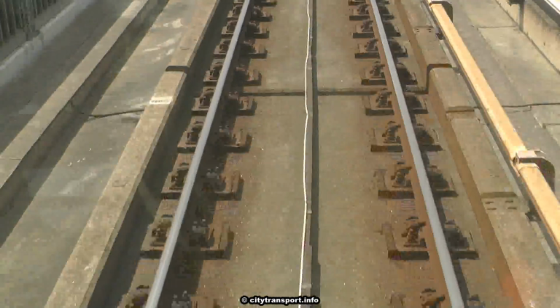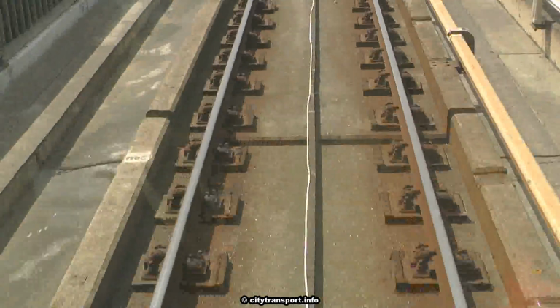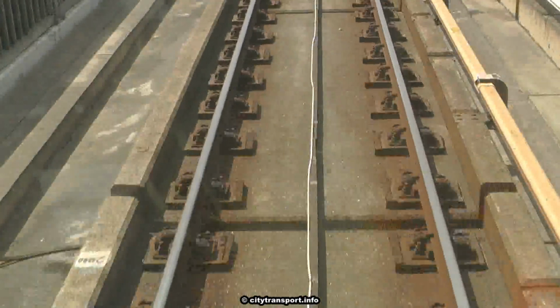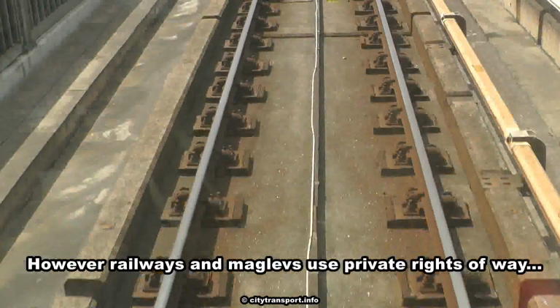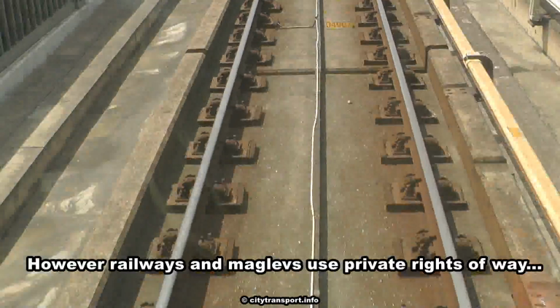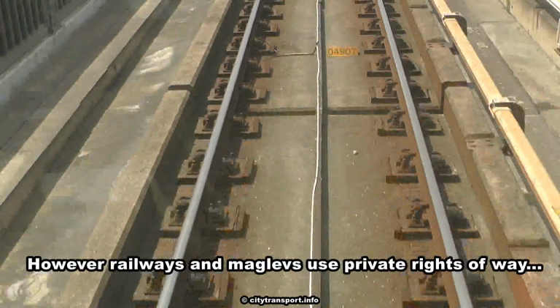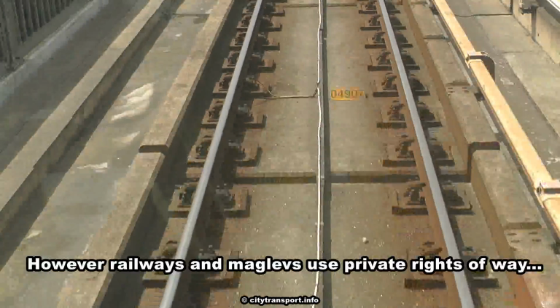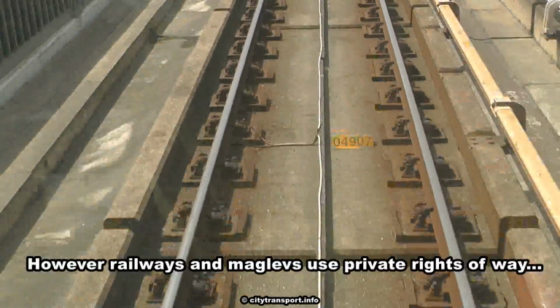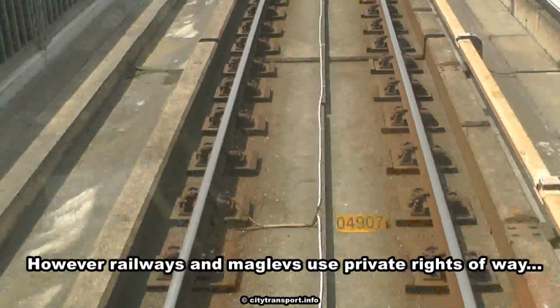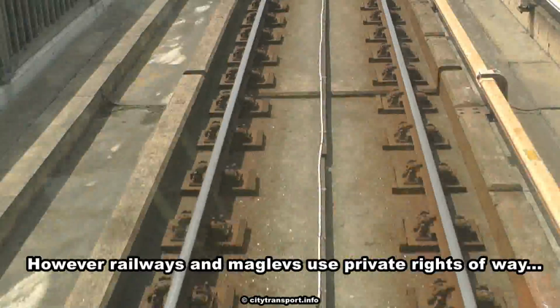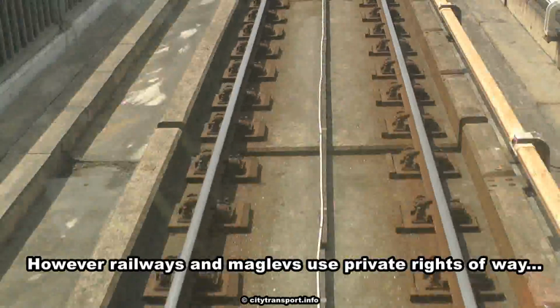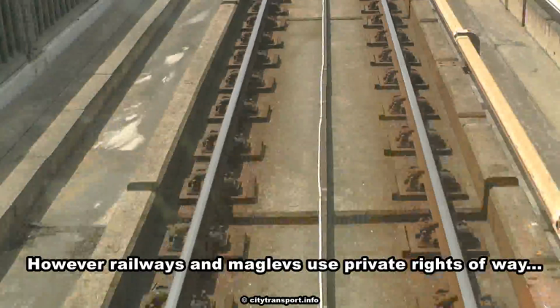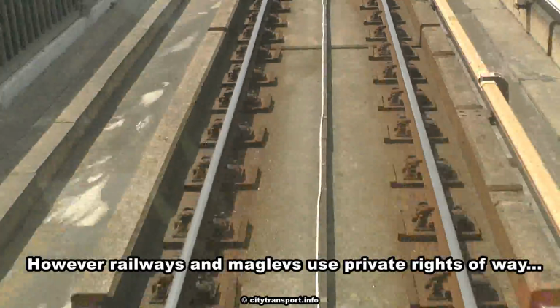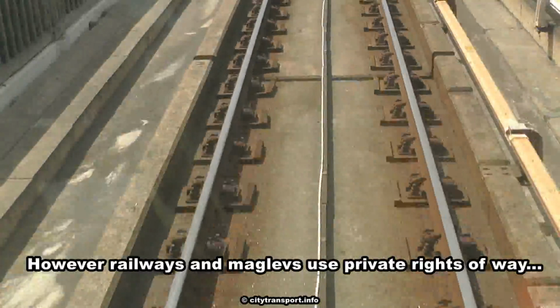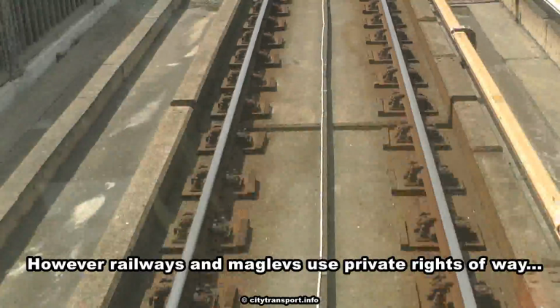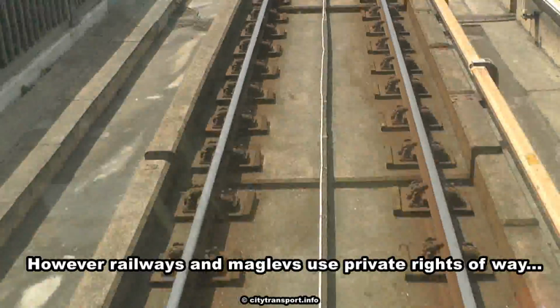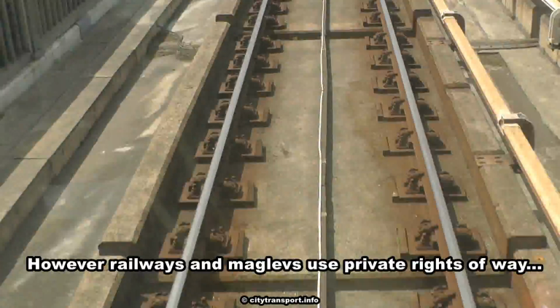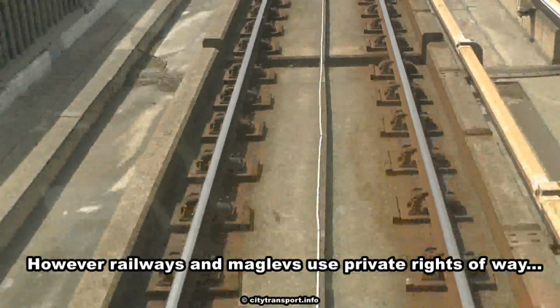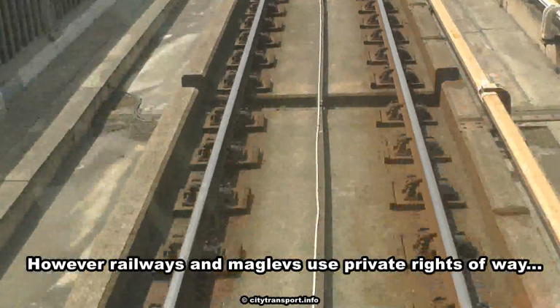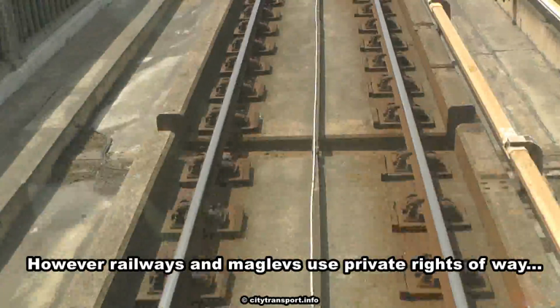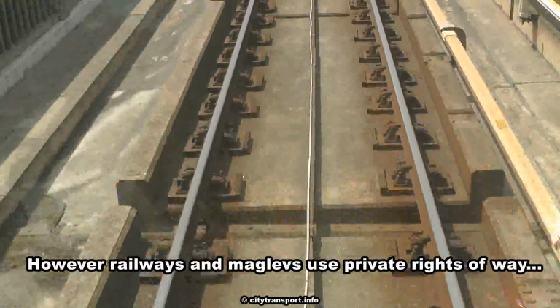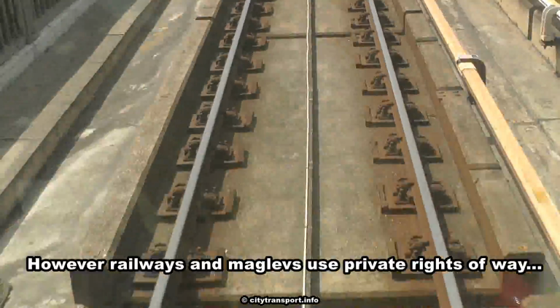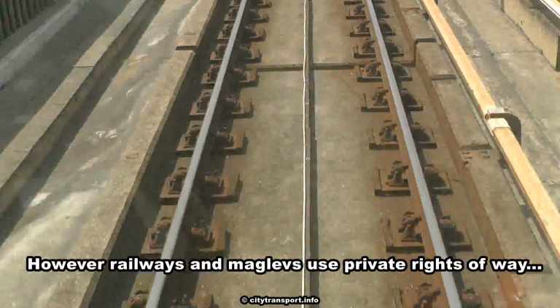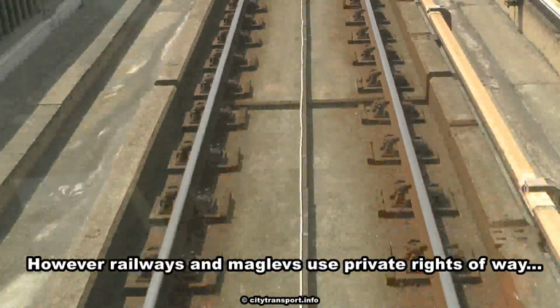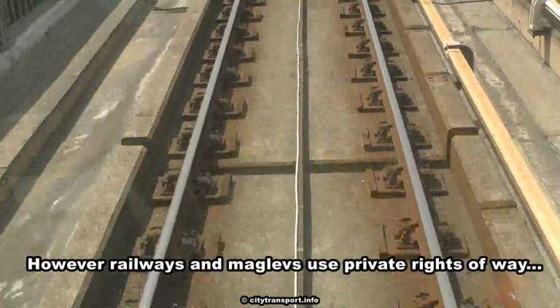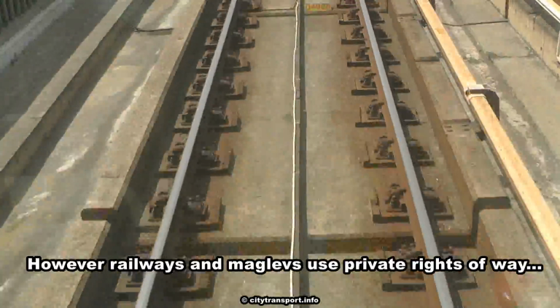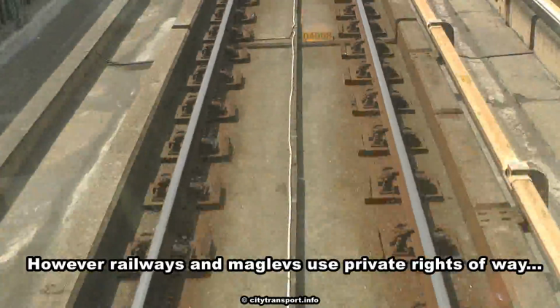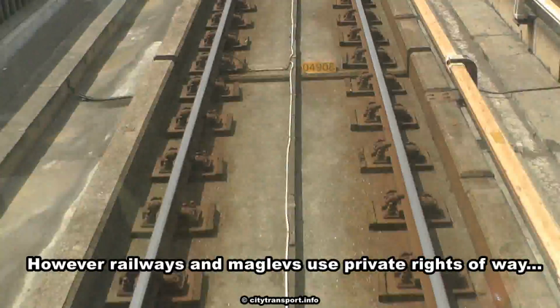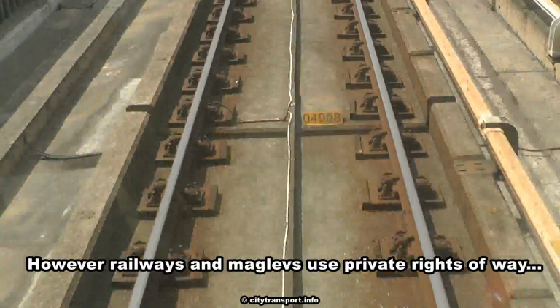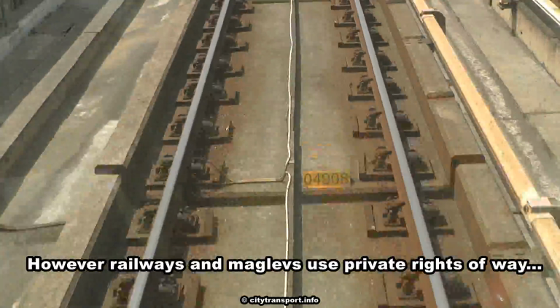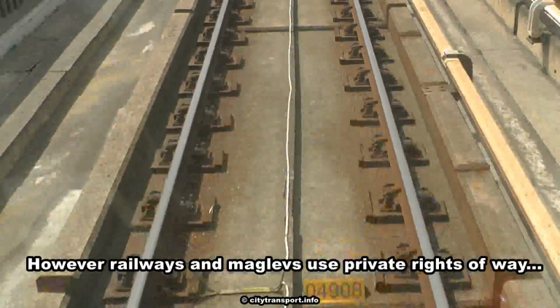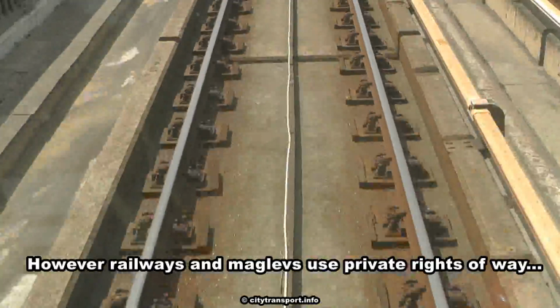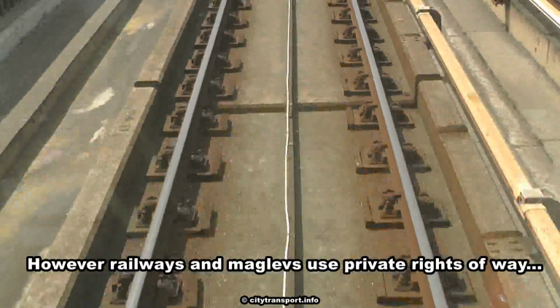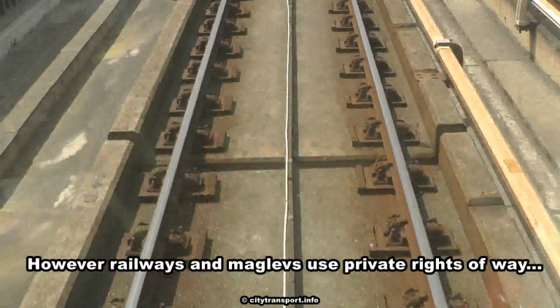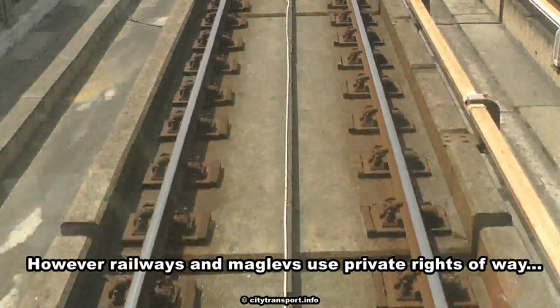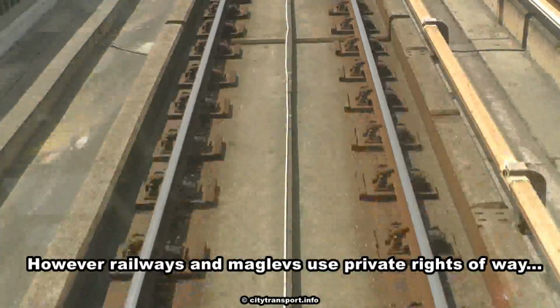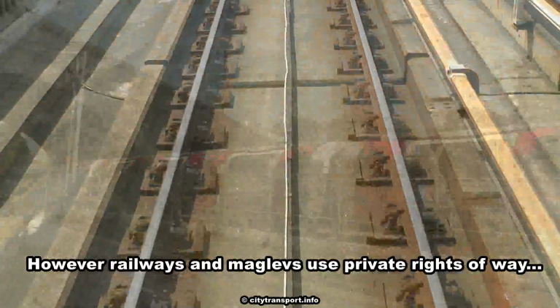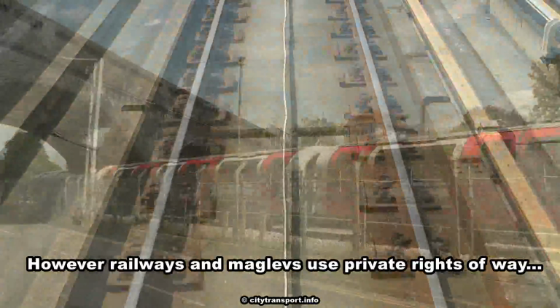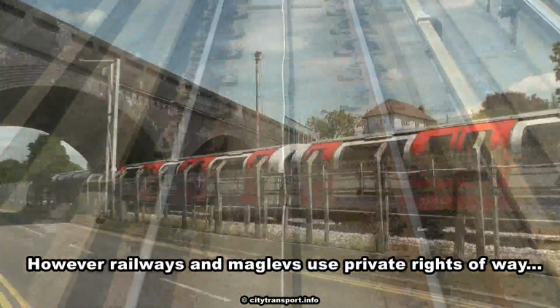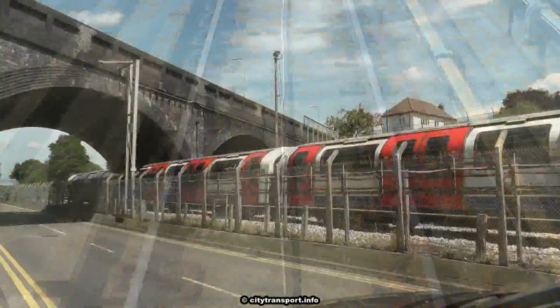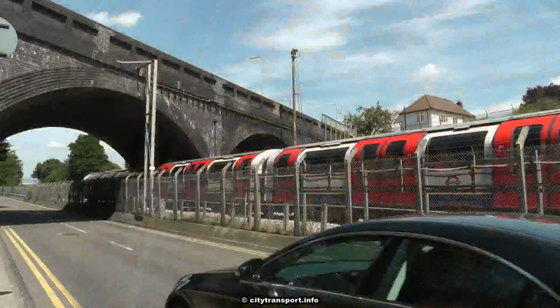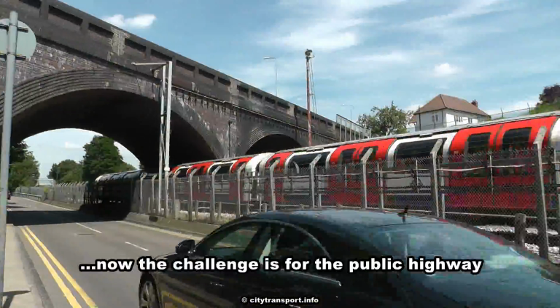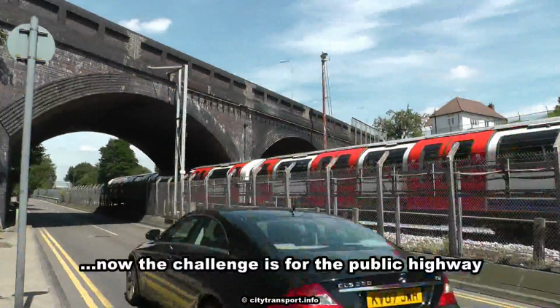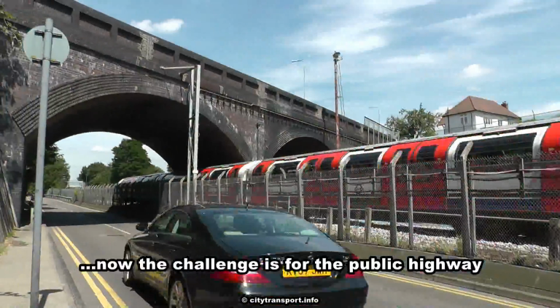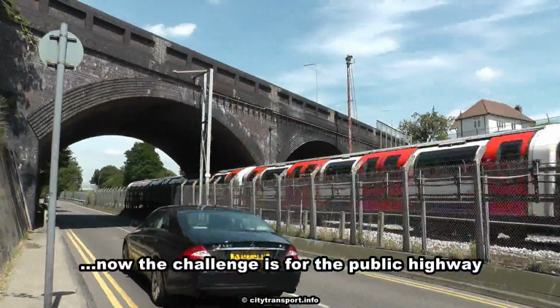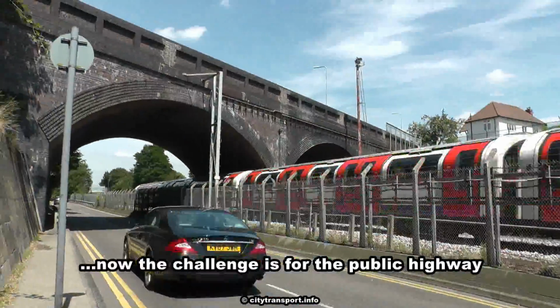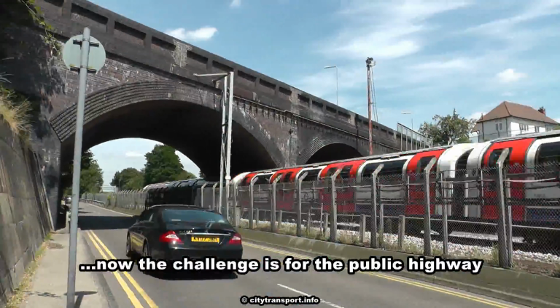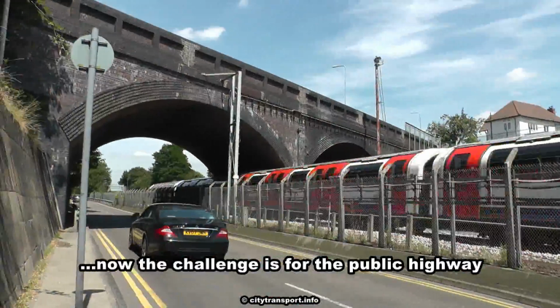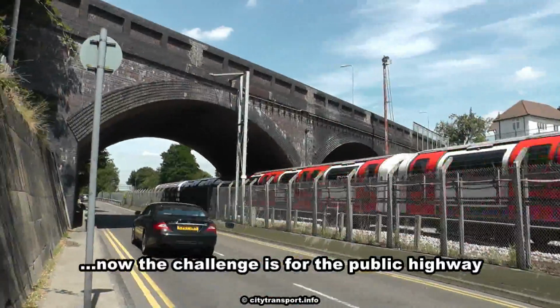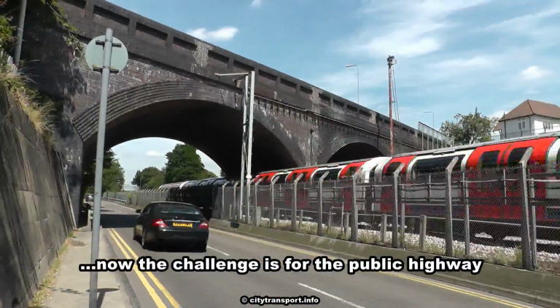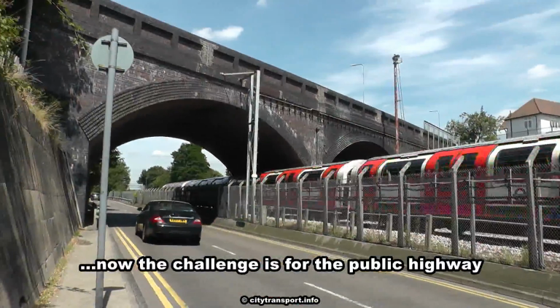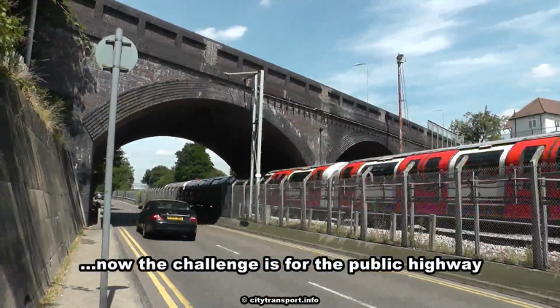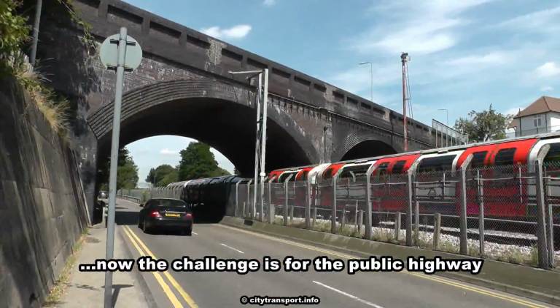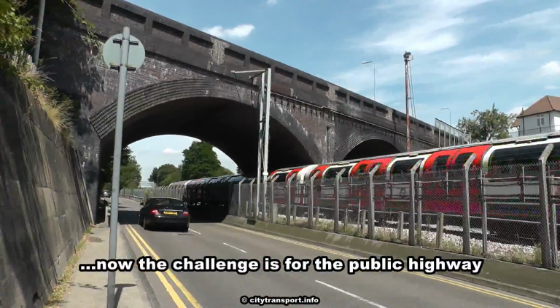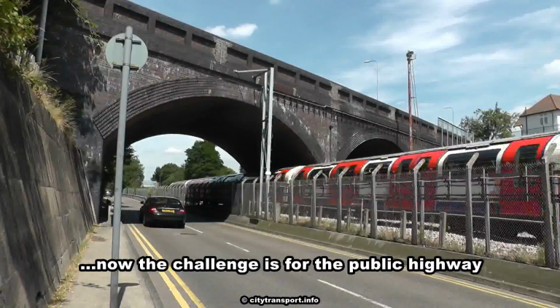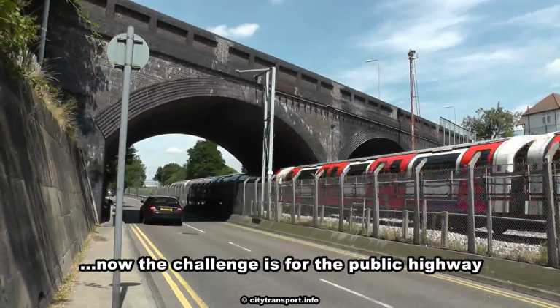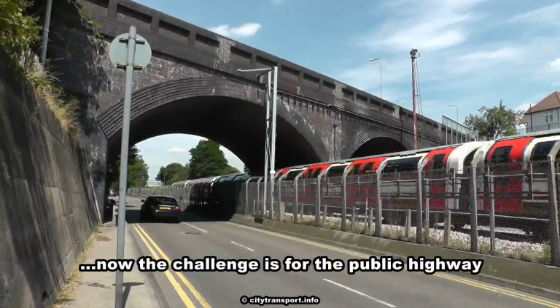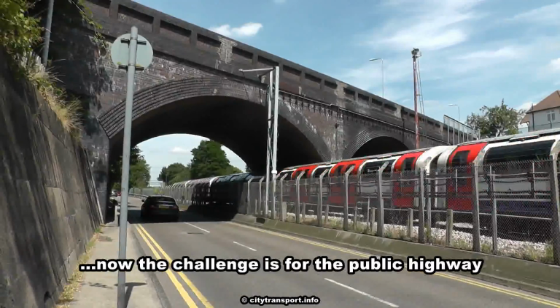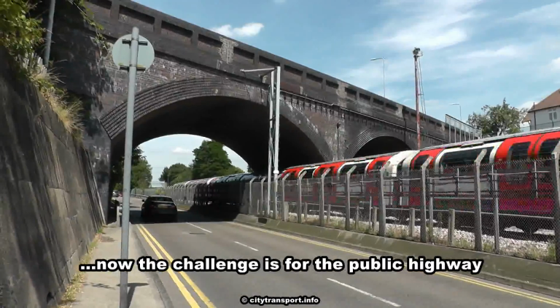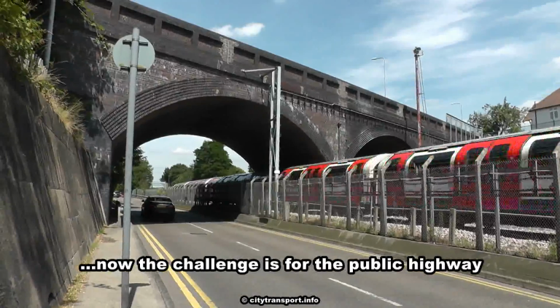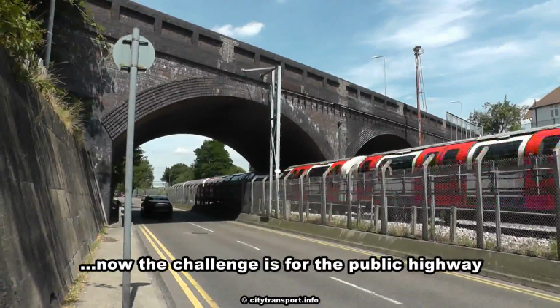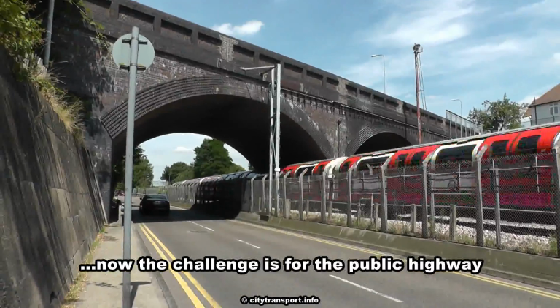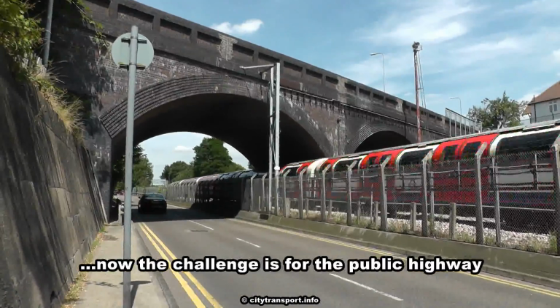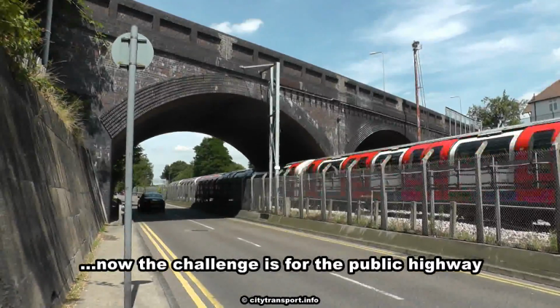However, railways and maglevs use private rights of way. Now the challenge is for the public highway.